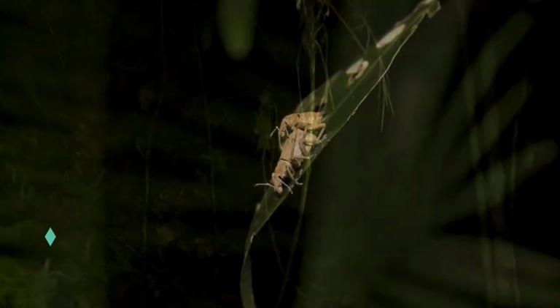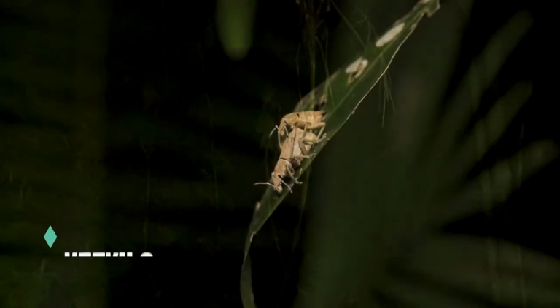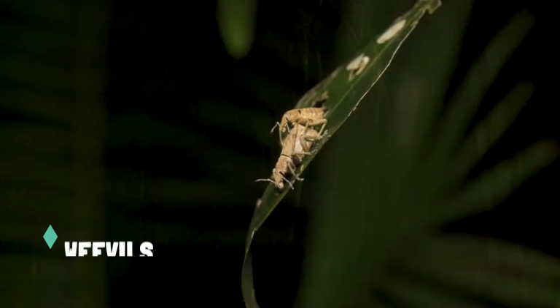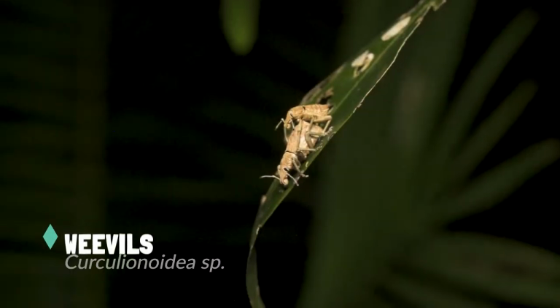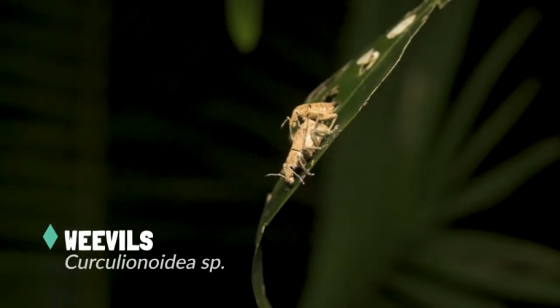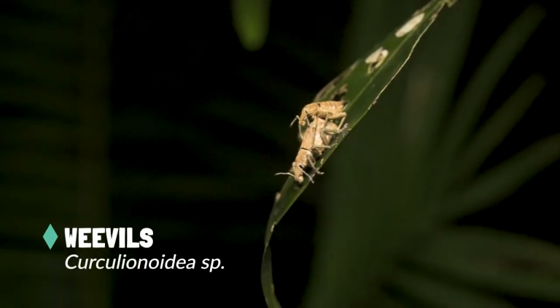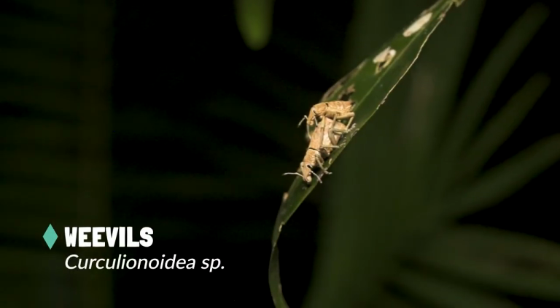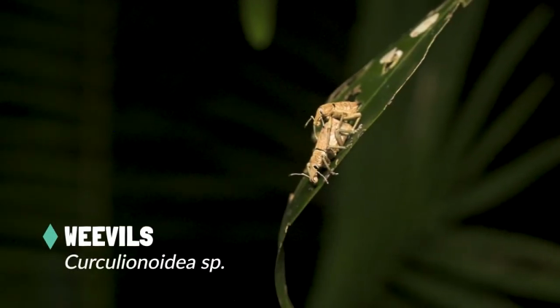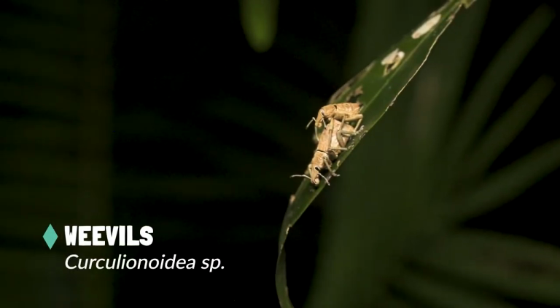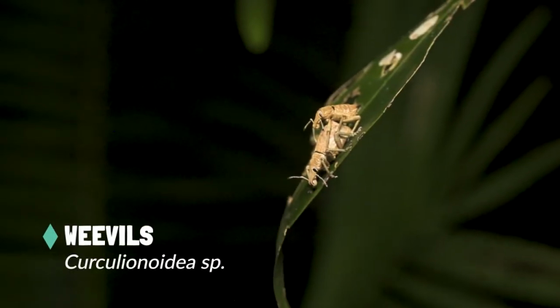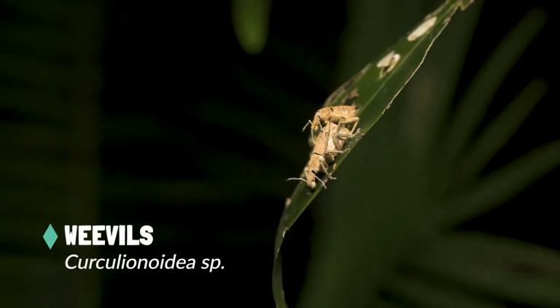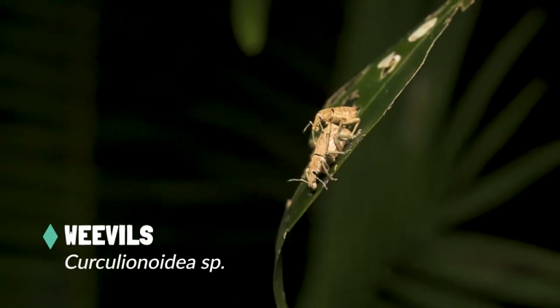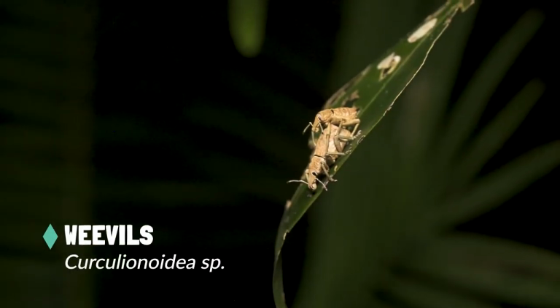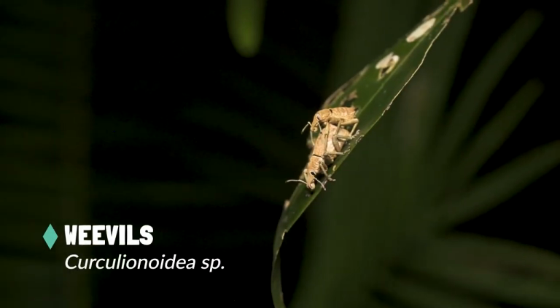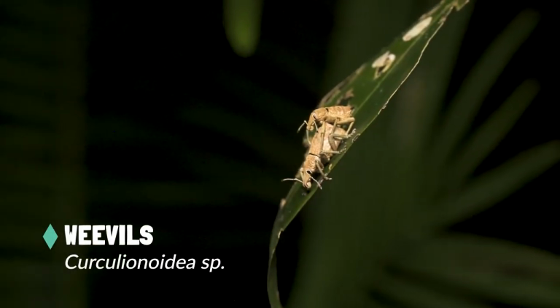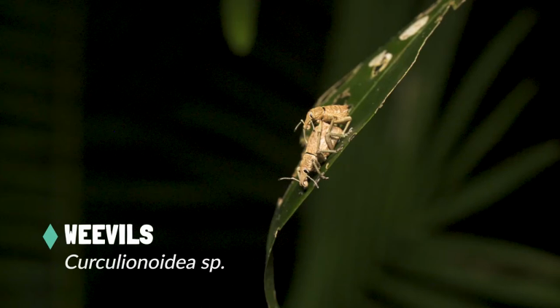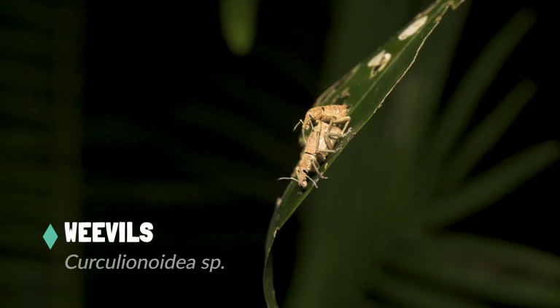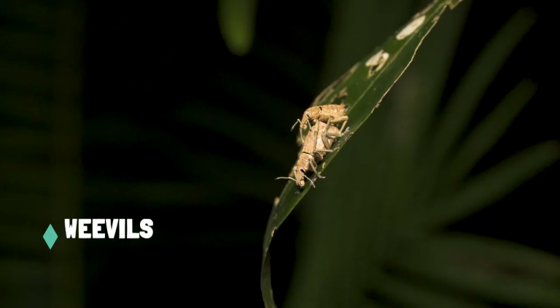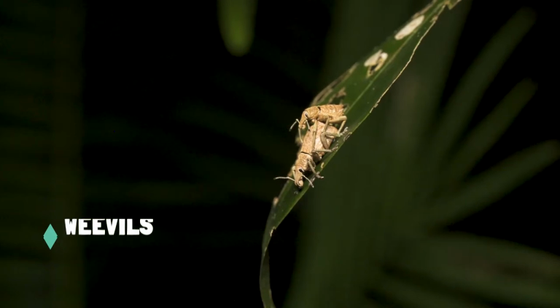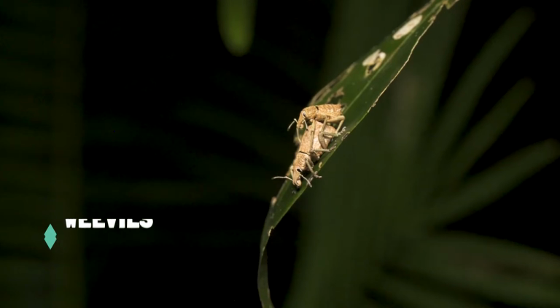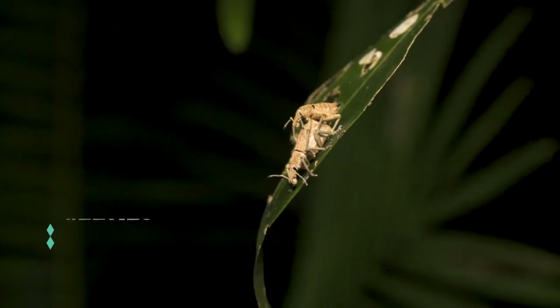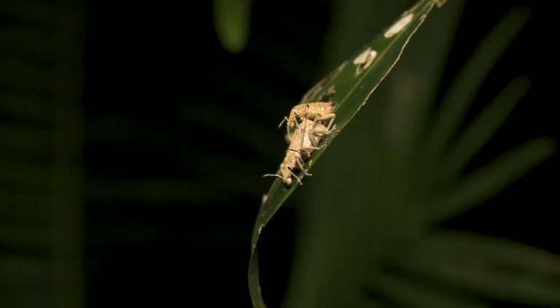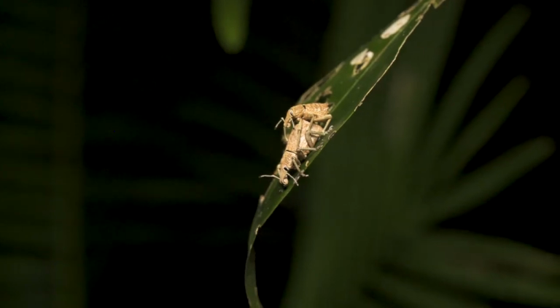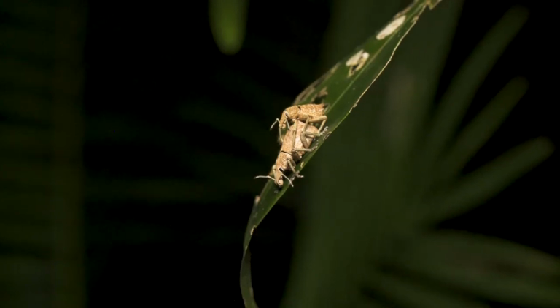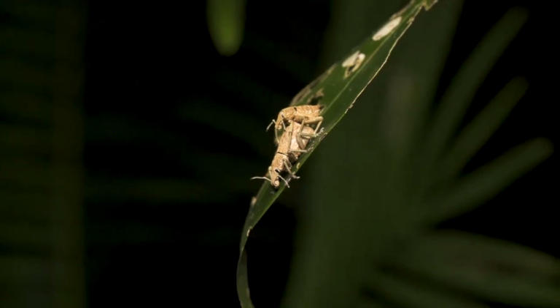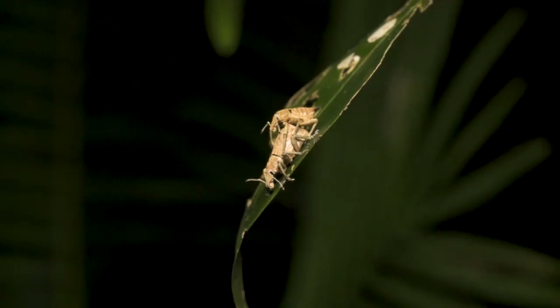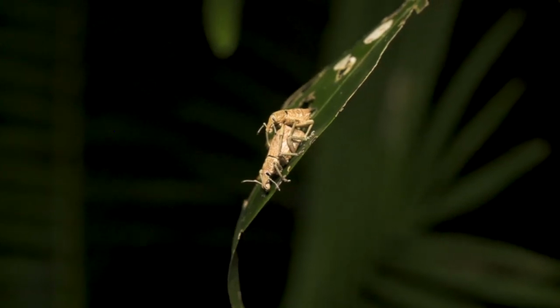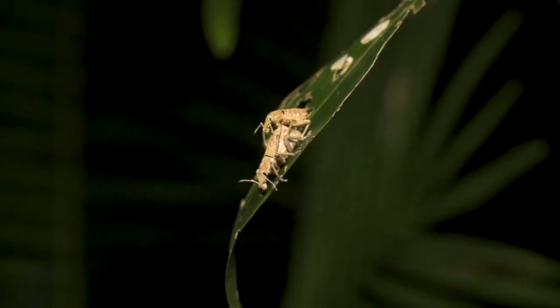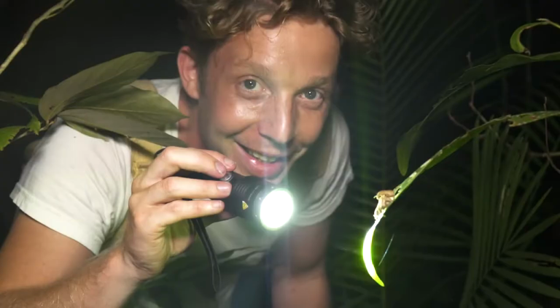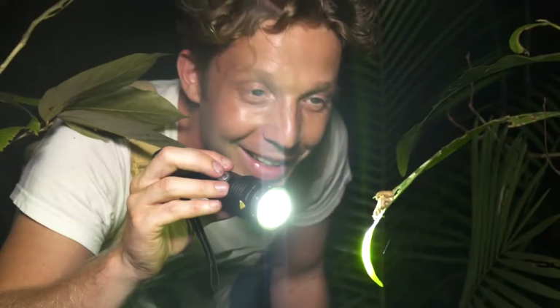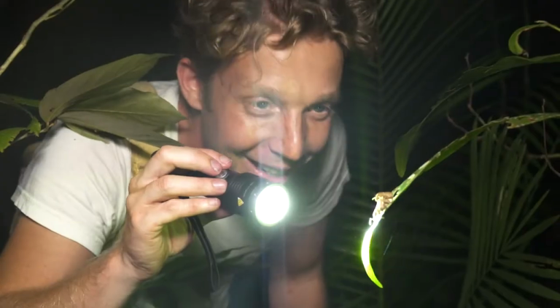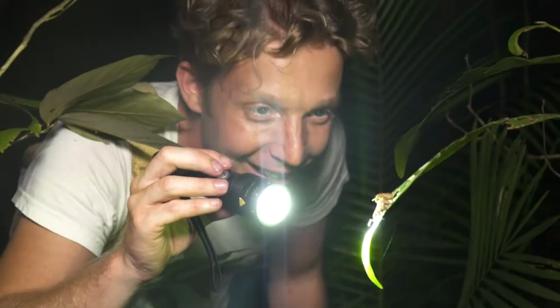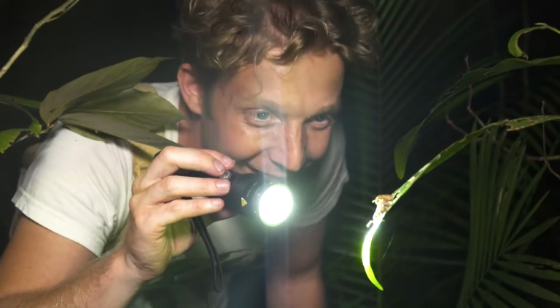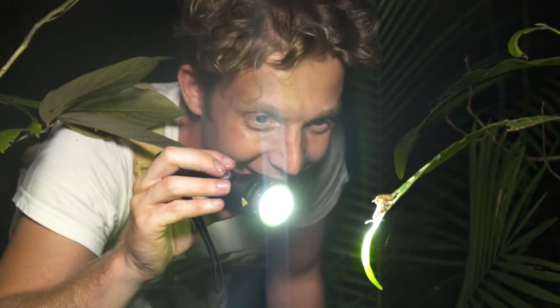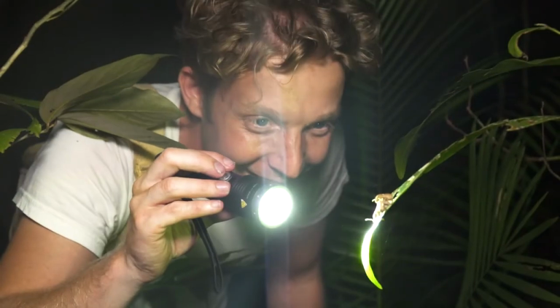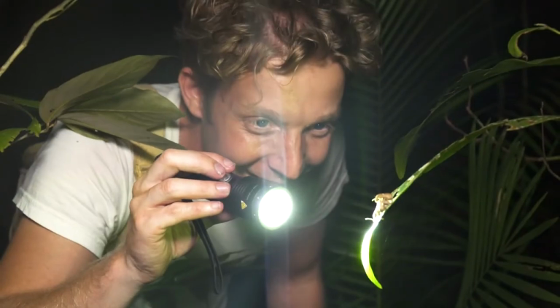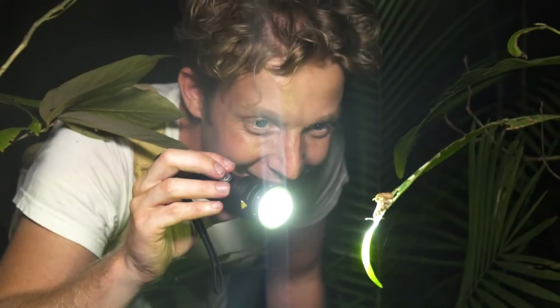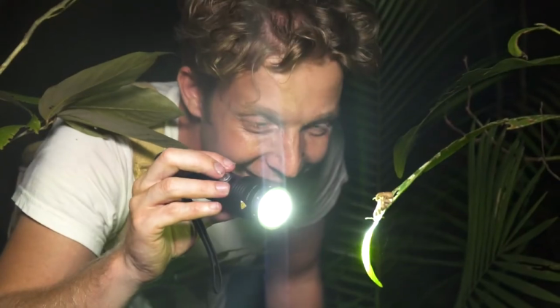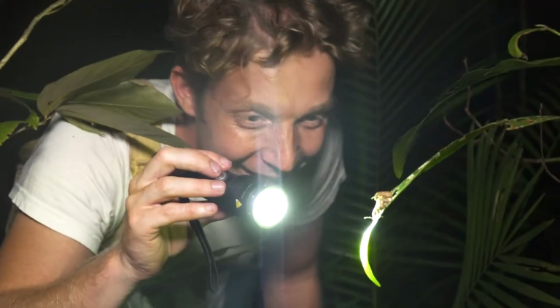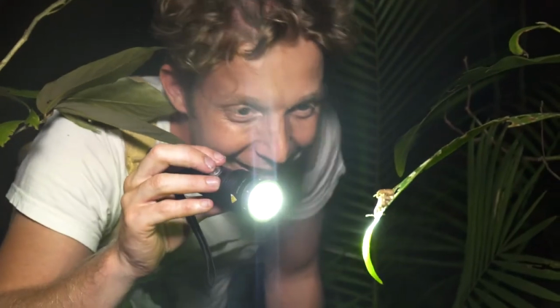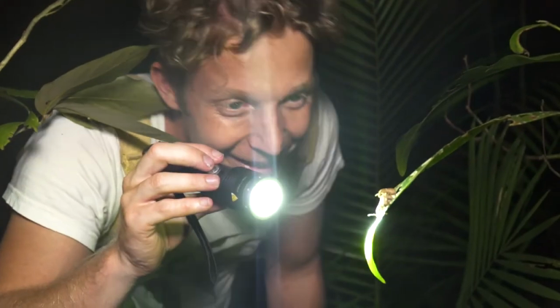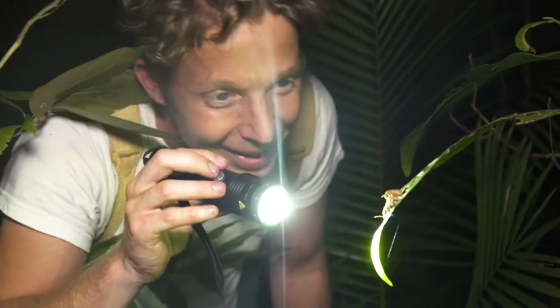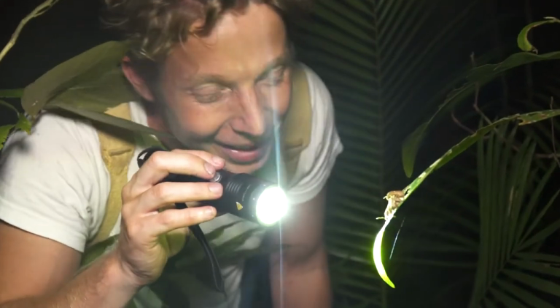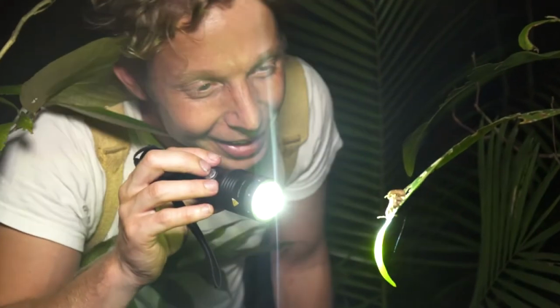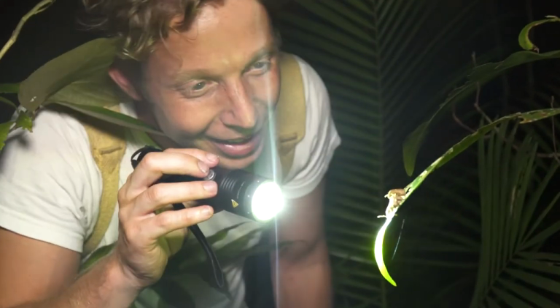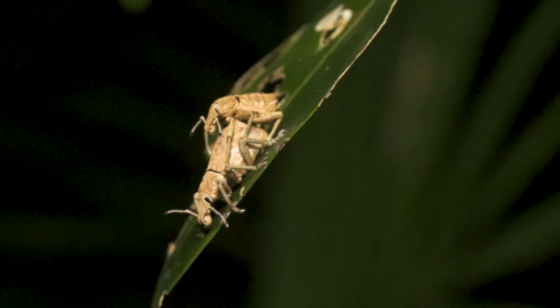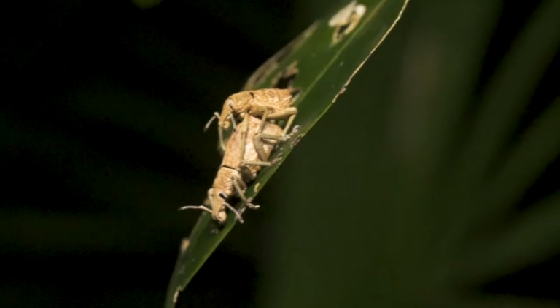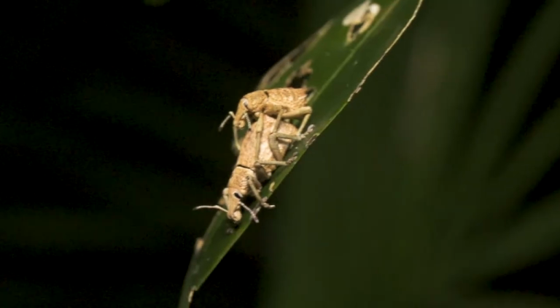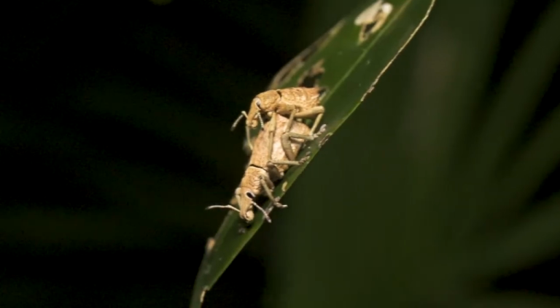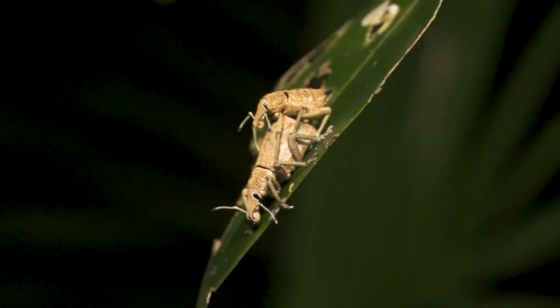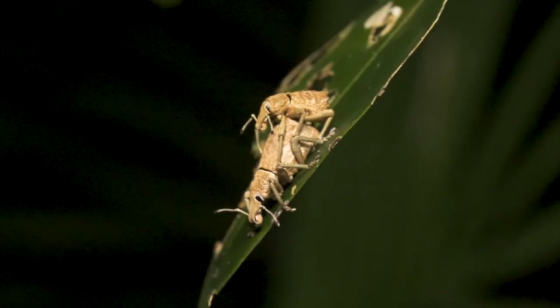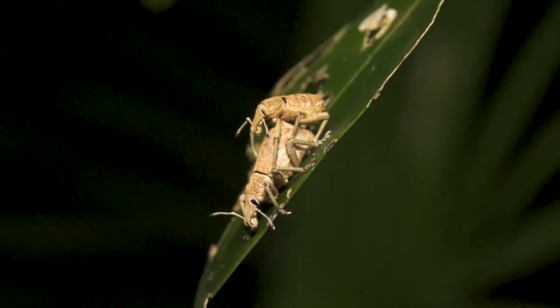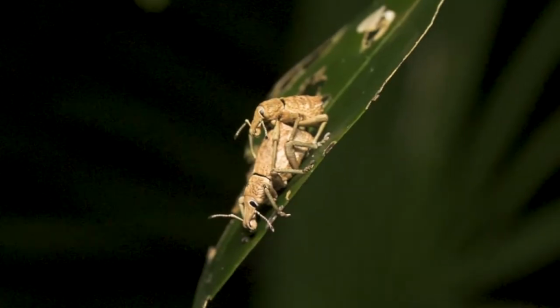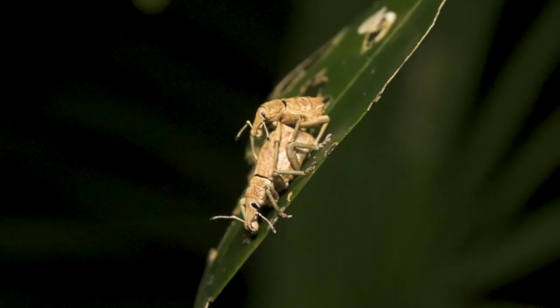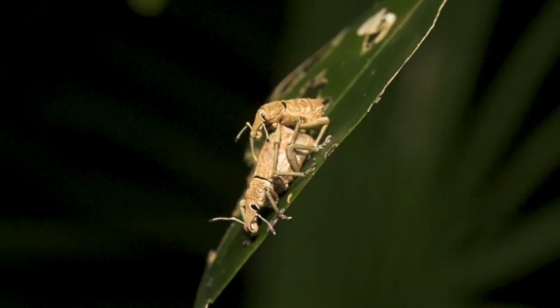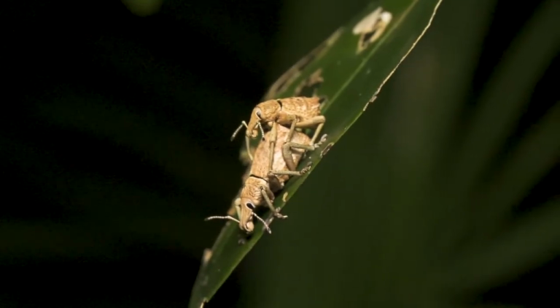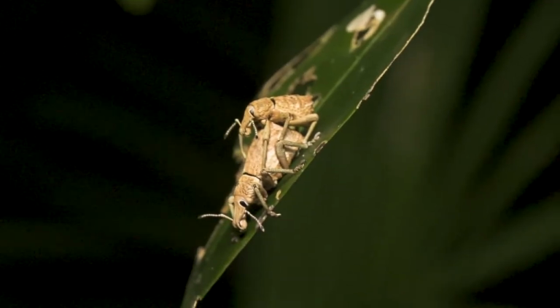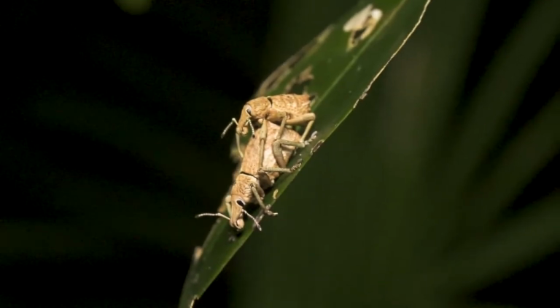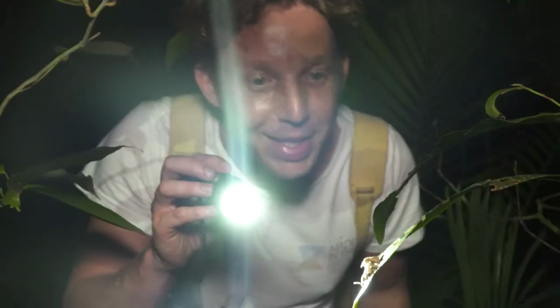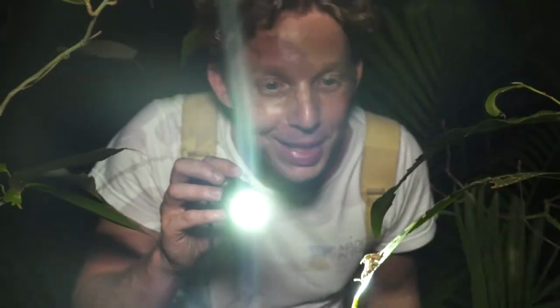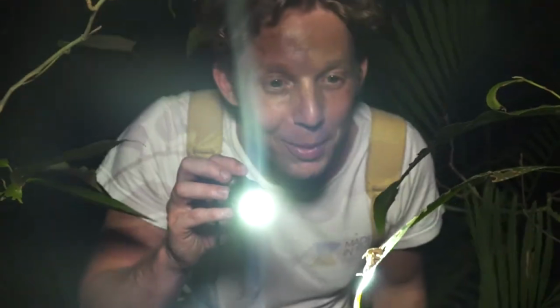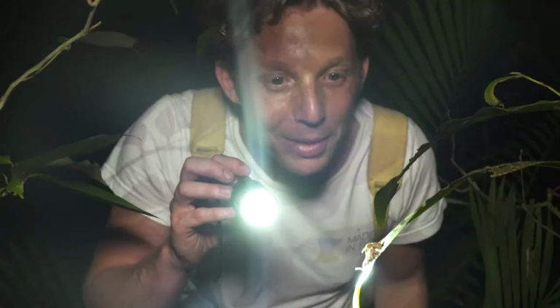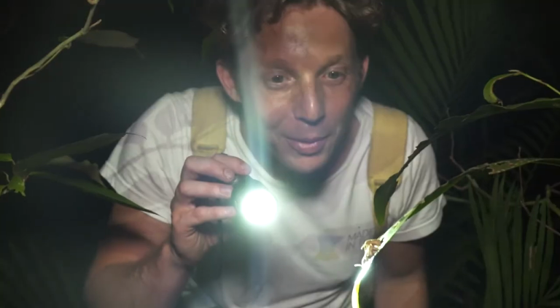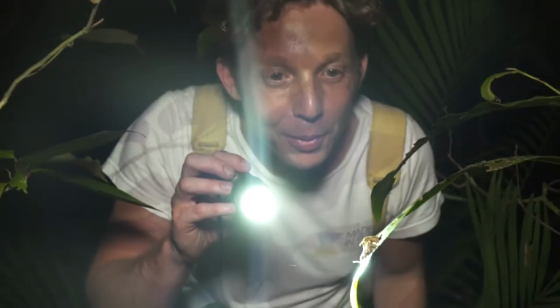We have two weevils on this leaf mating — two mating weevils. Characters!